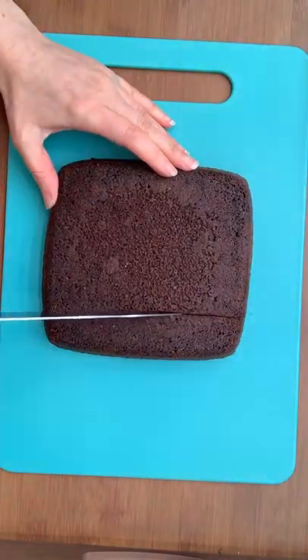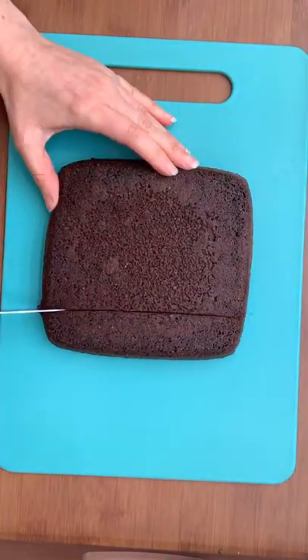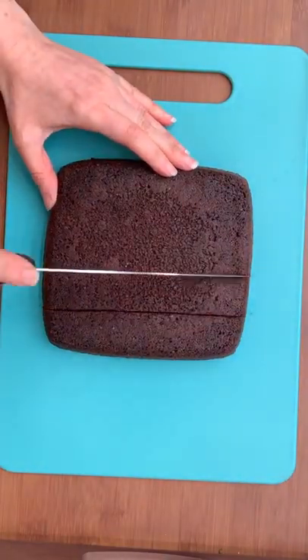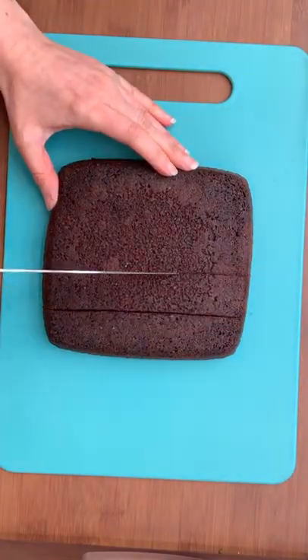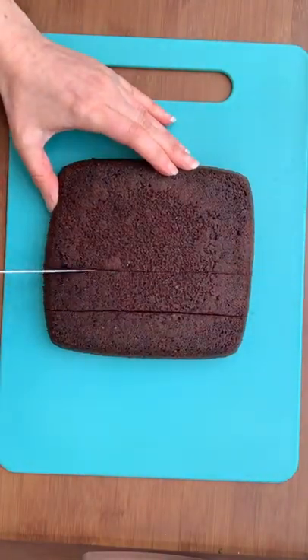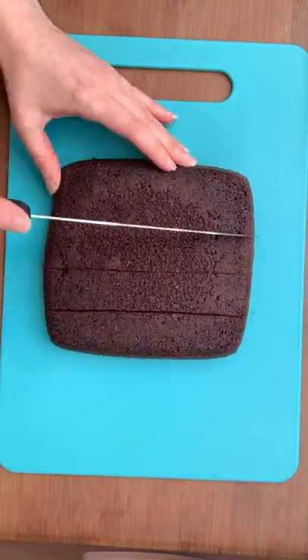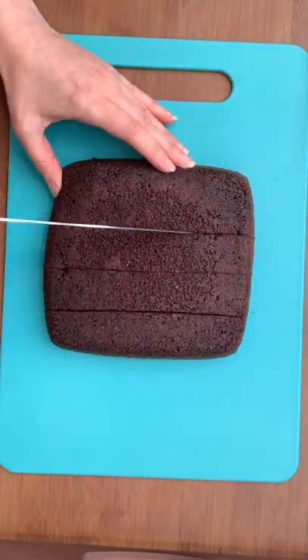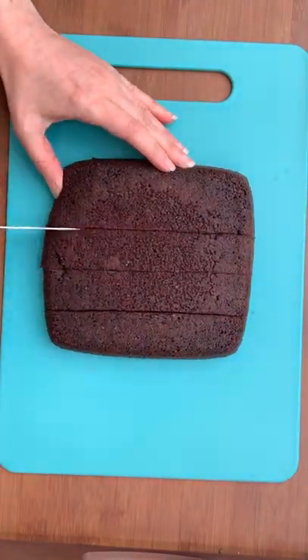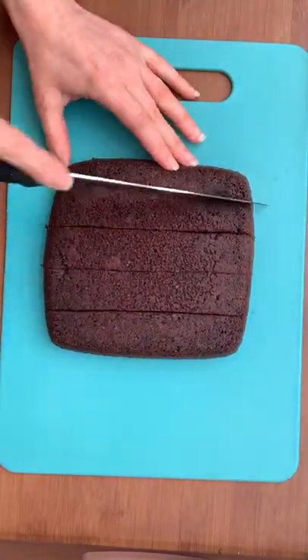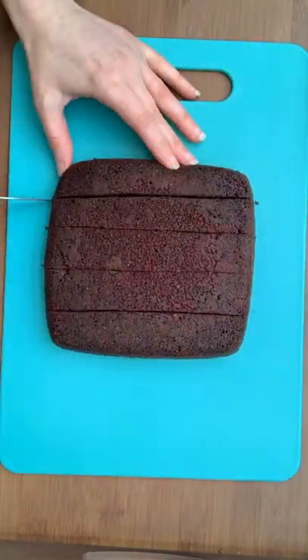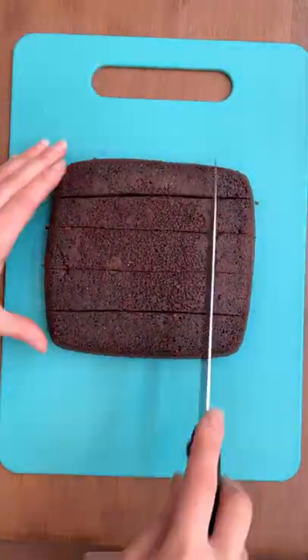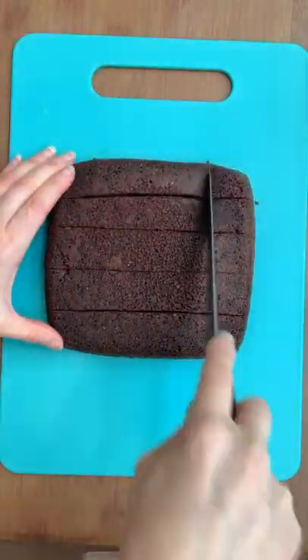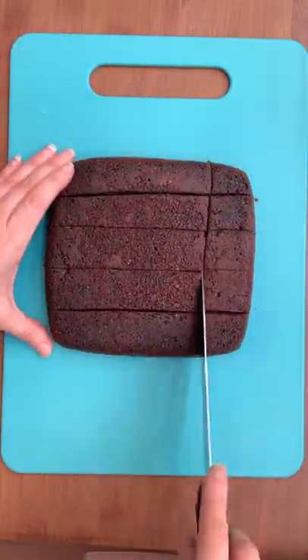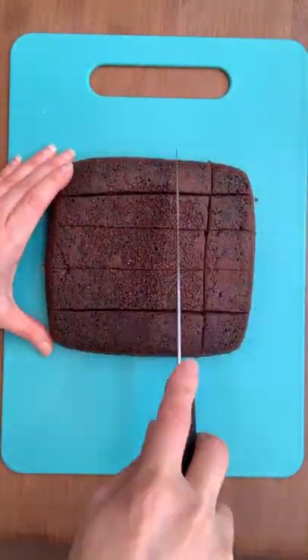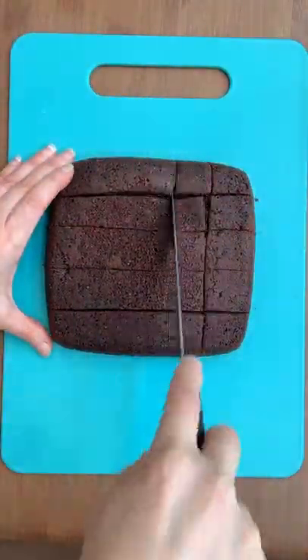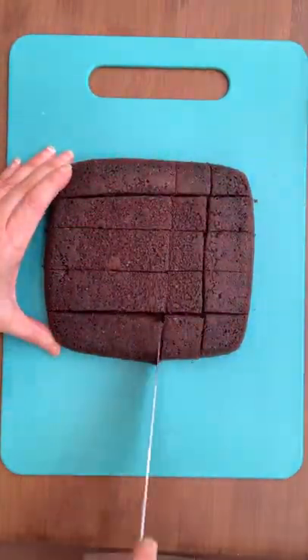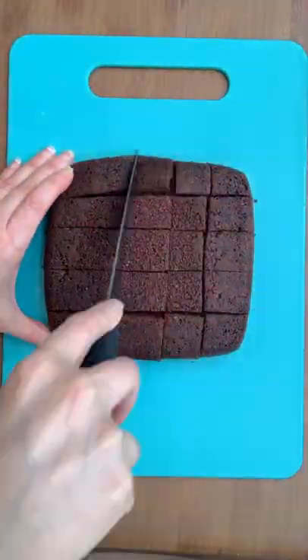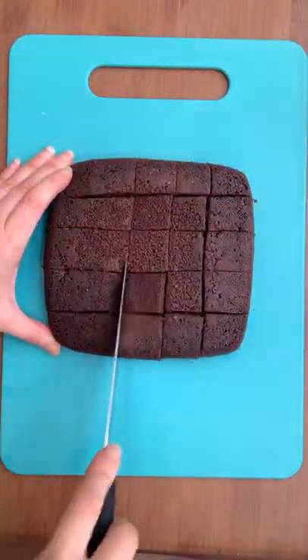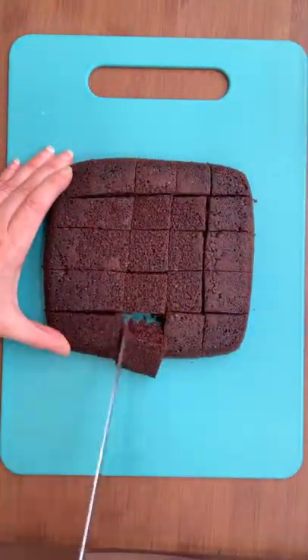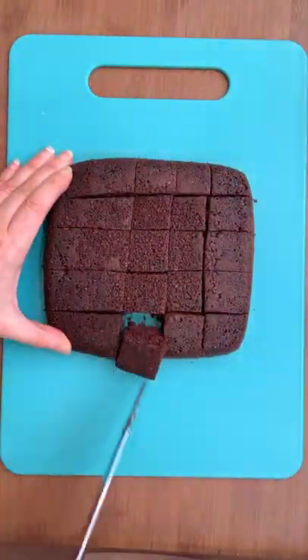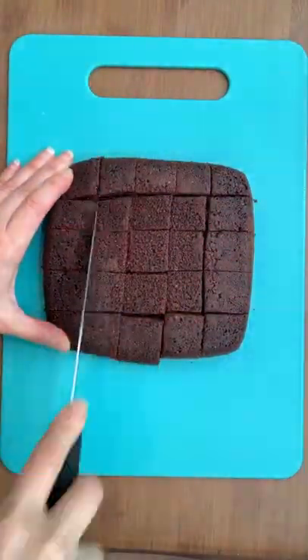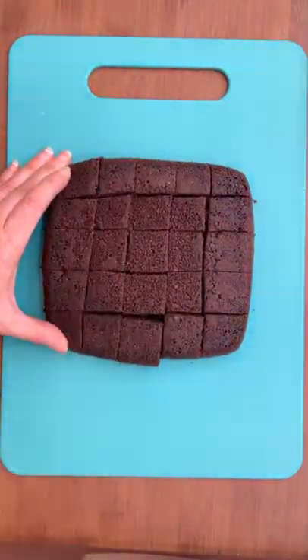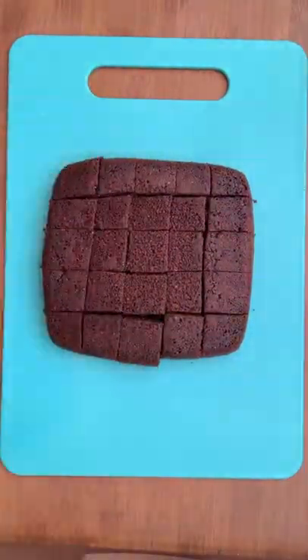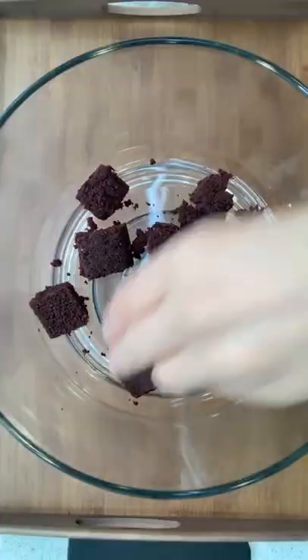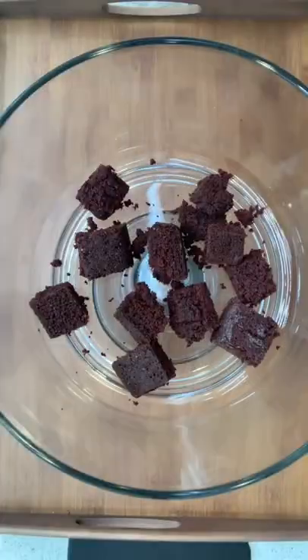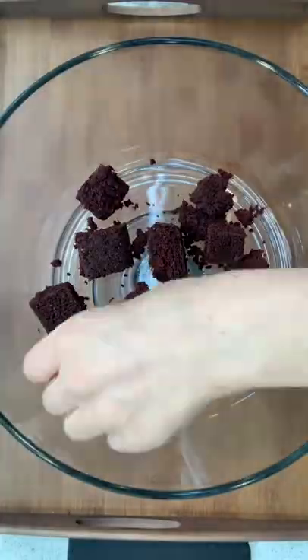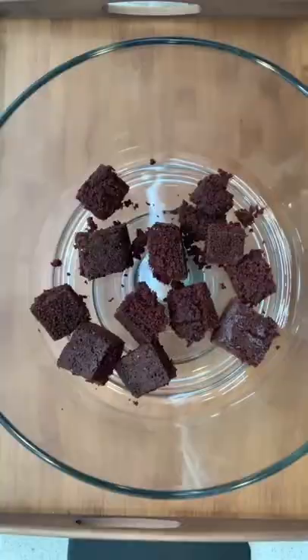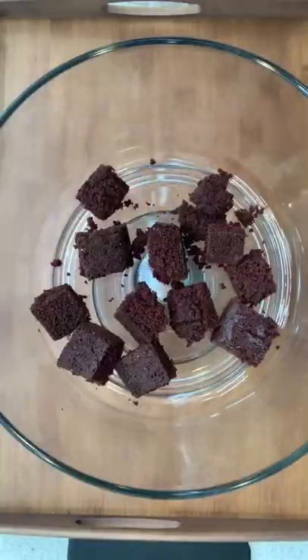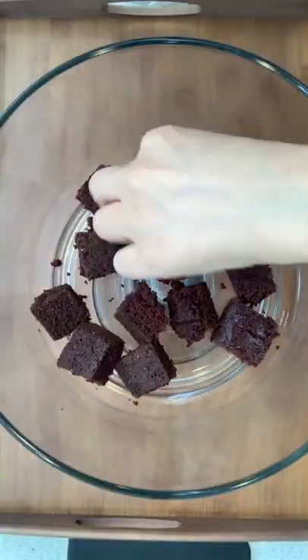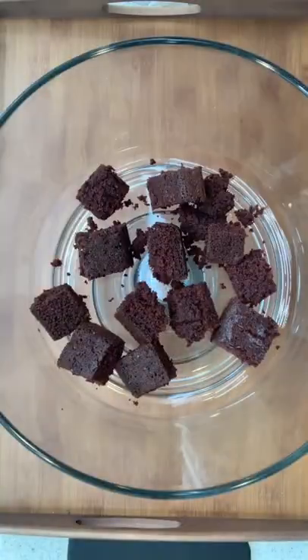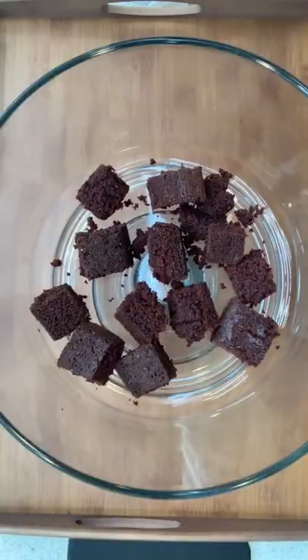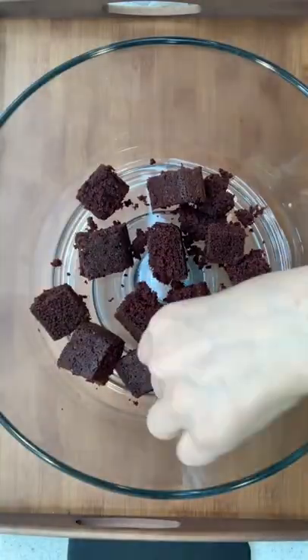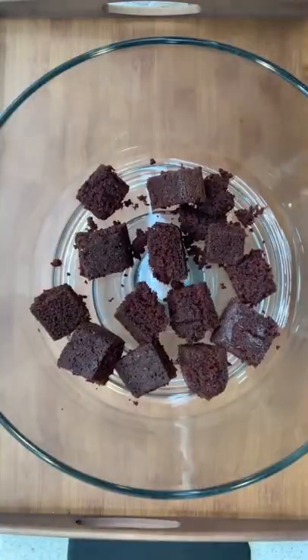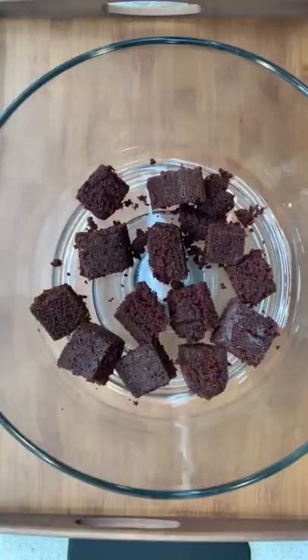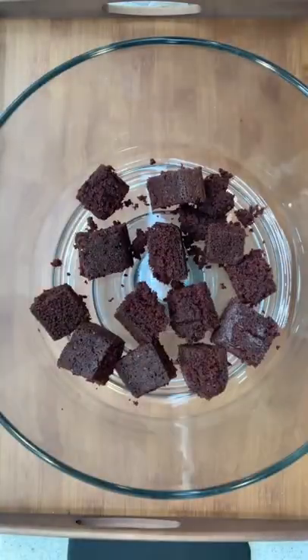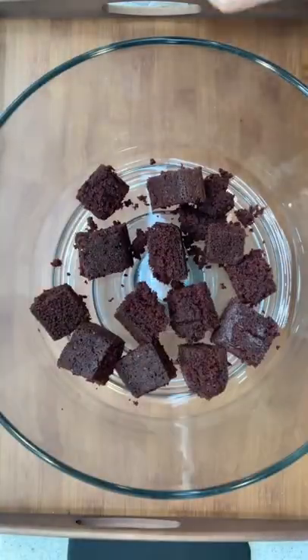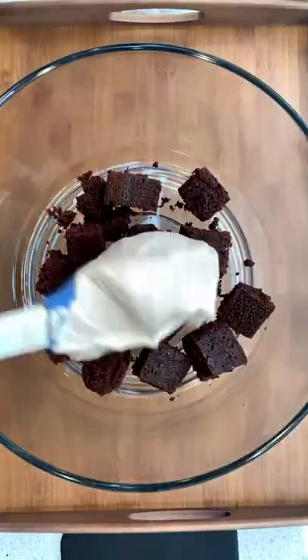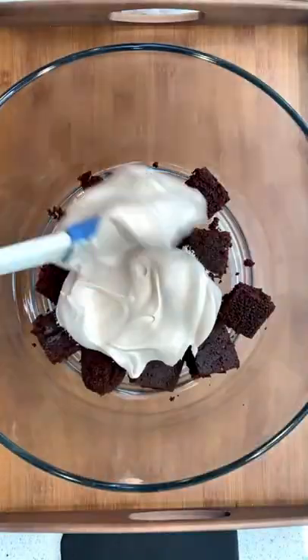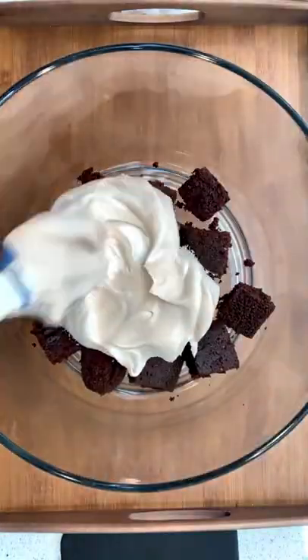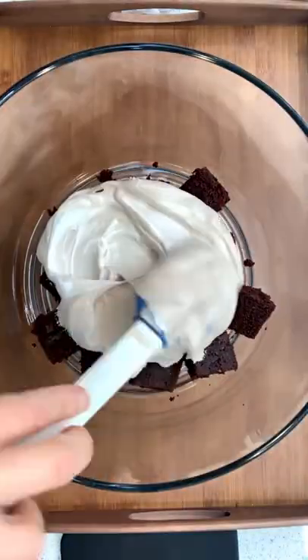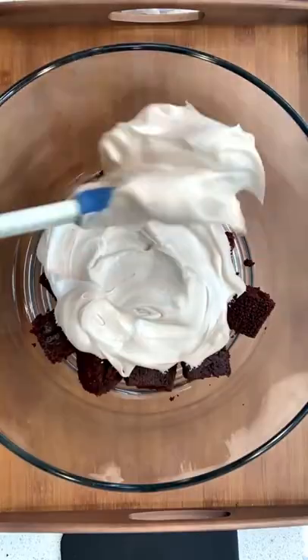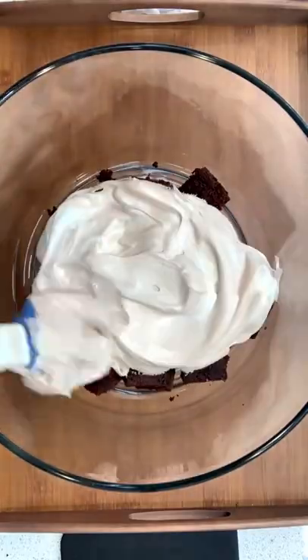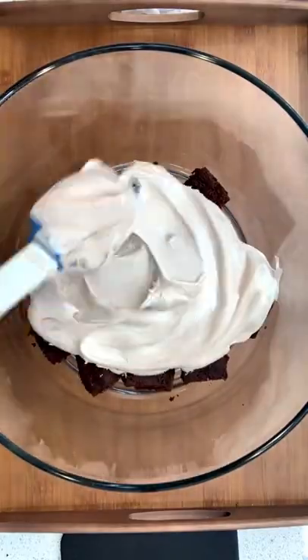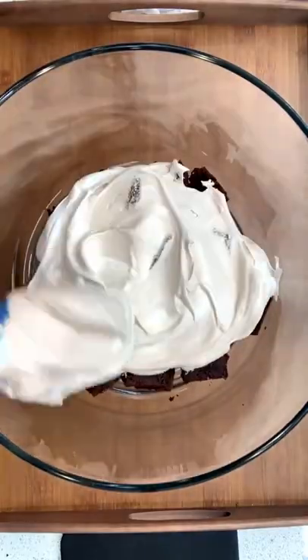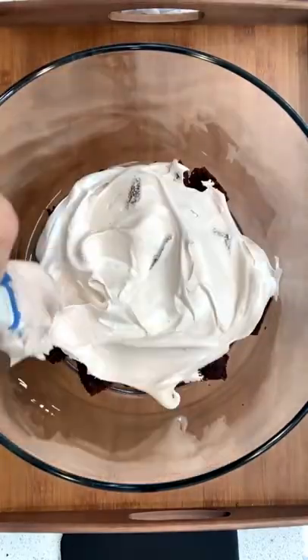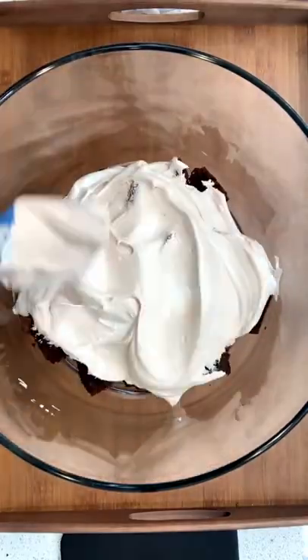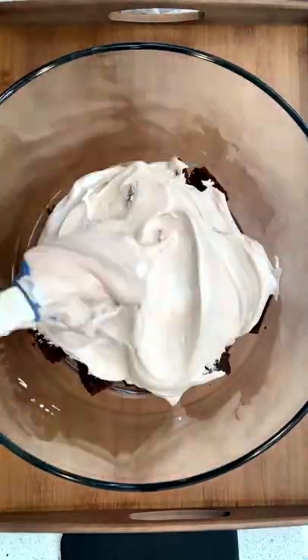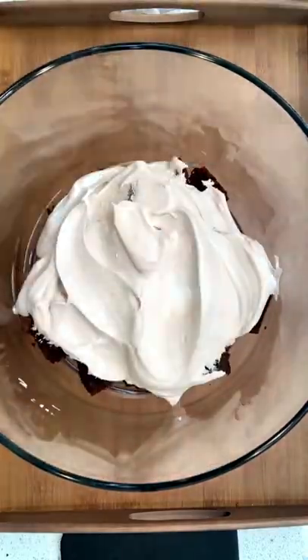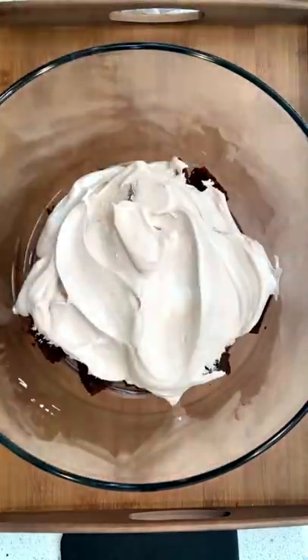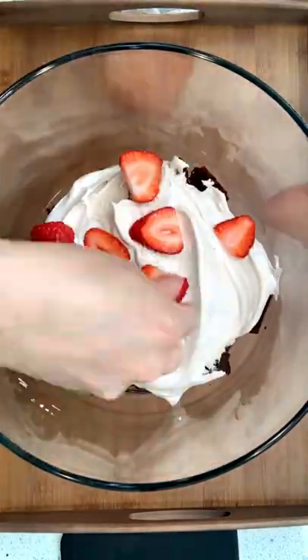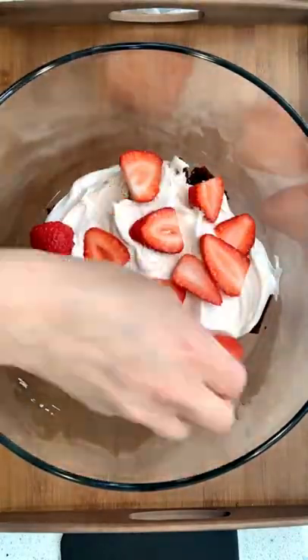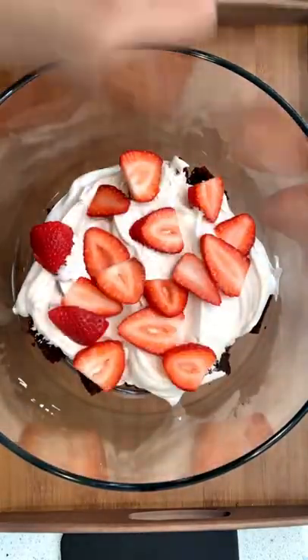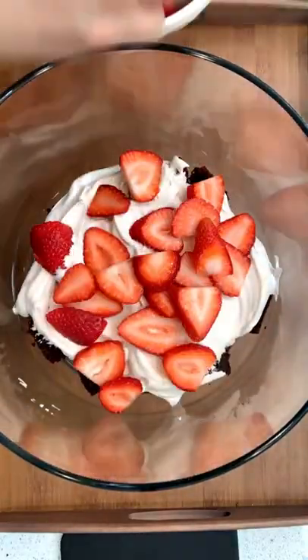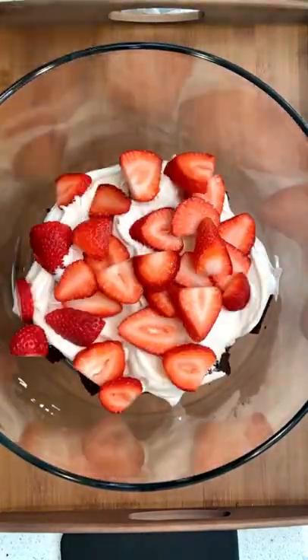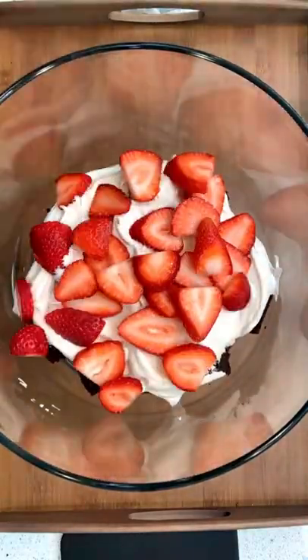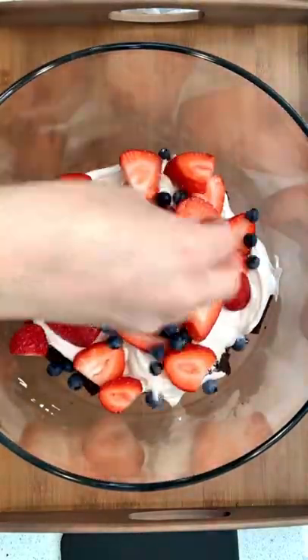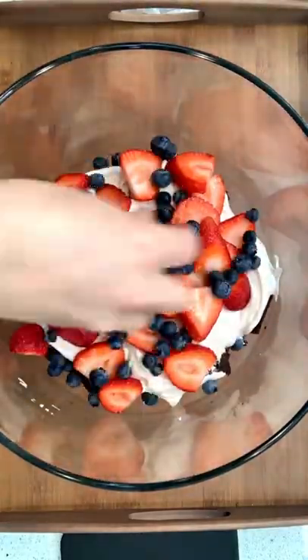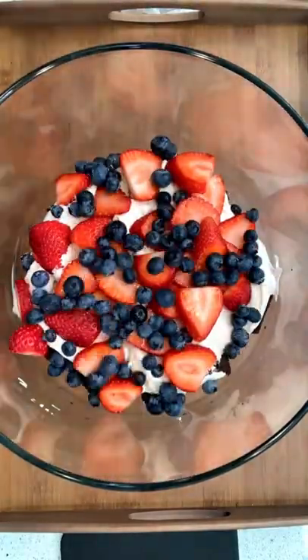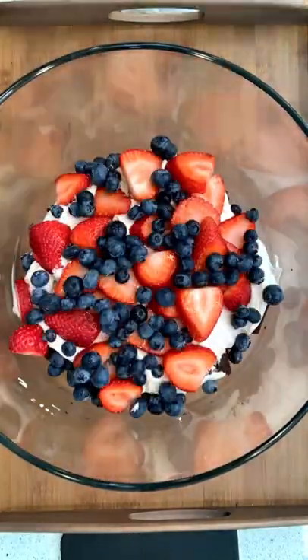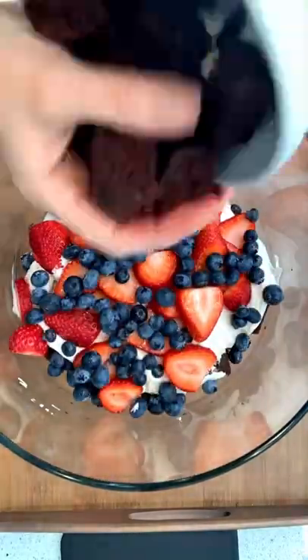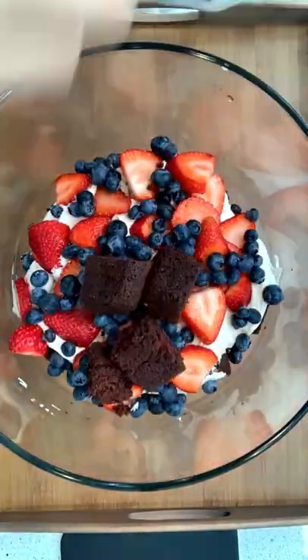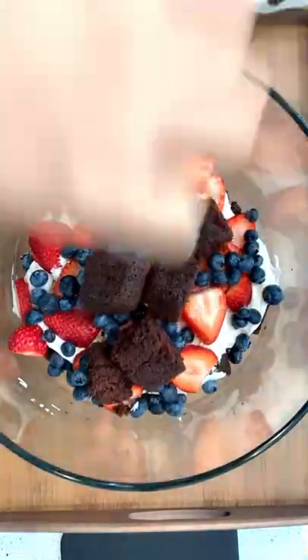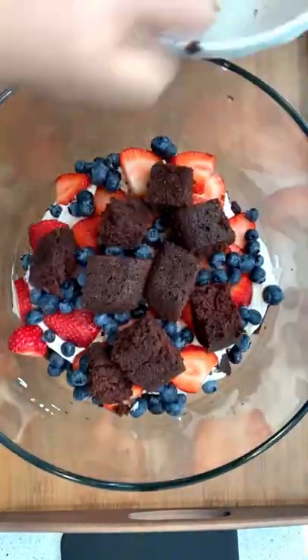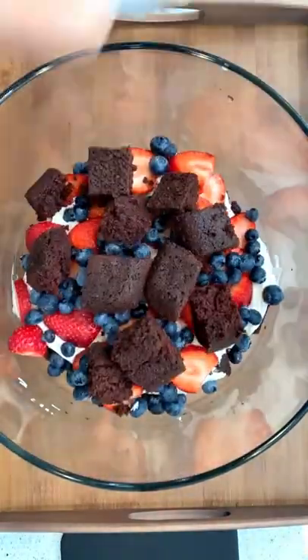Once your cake has cooled, go ahead and cut it into cubes. Now comes the fun part — in a trifle dish, layer those cake cubes with your chocolate whip and lots of fresh berries.